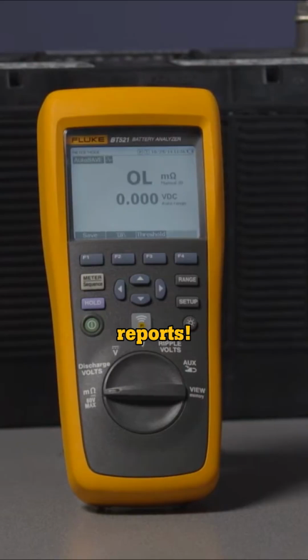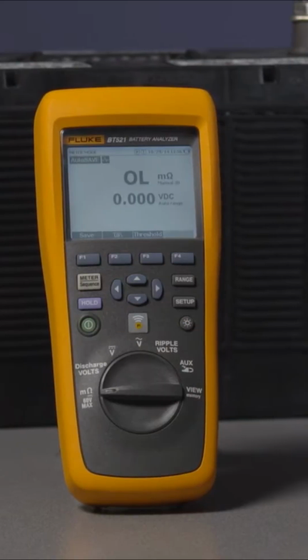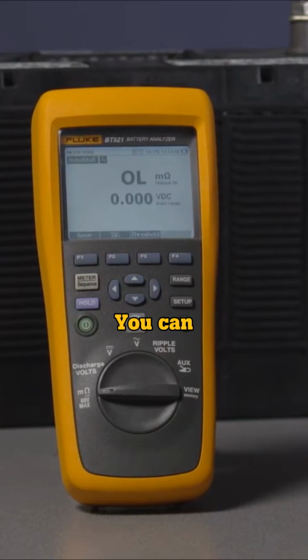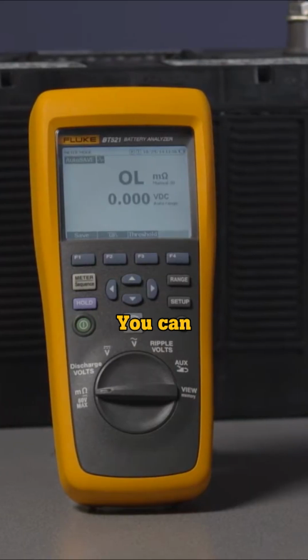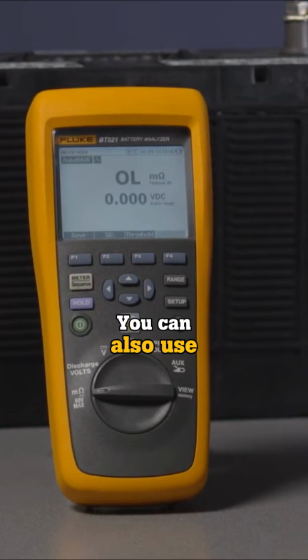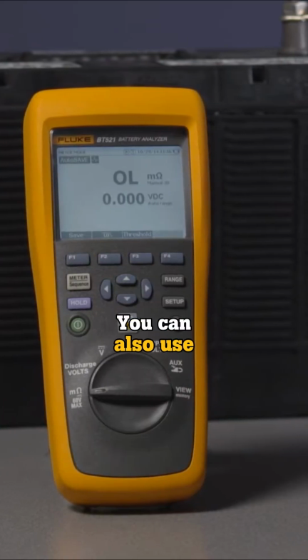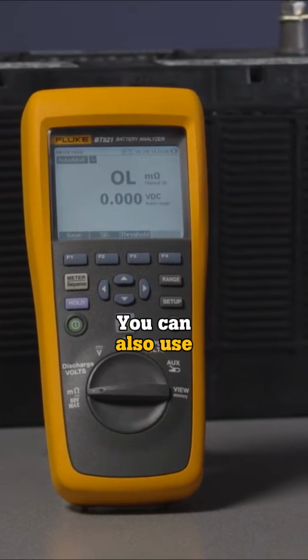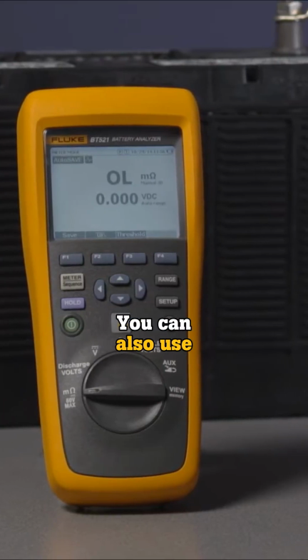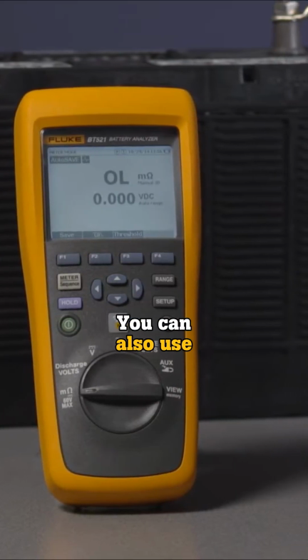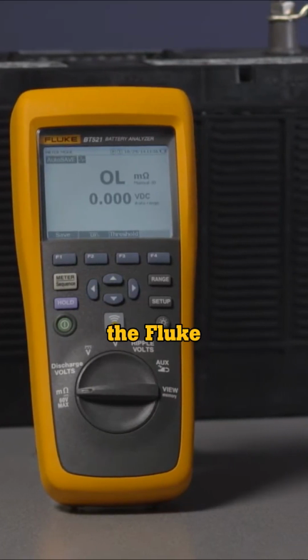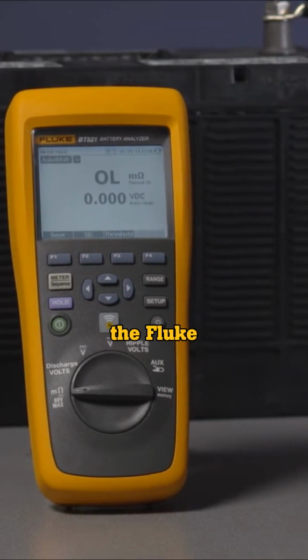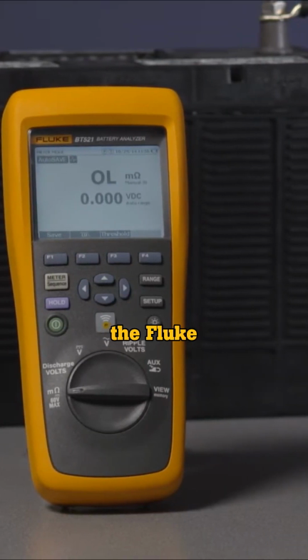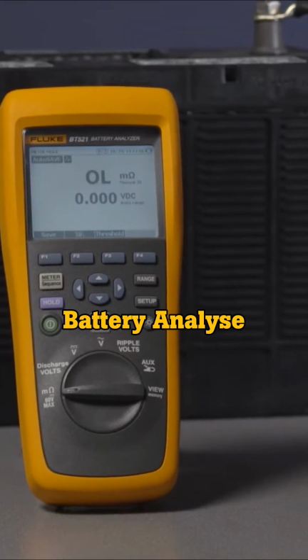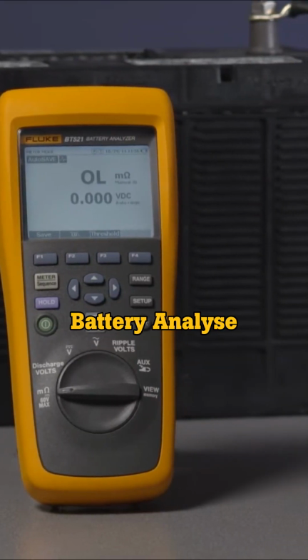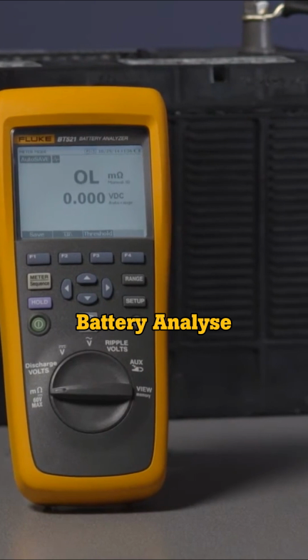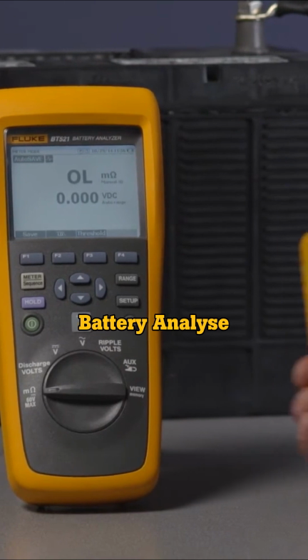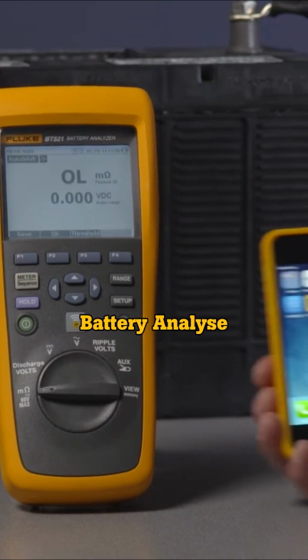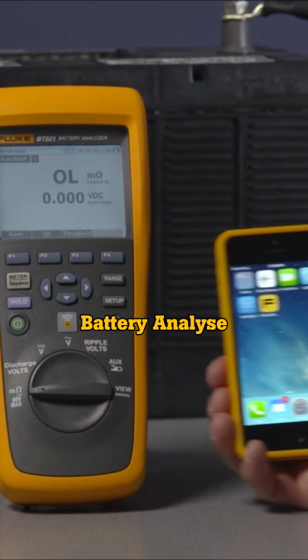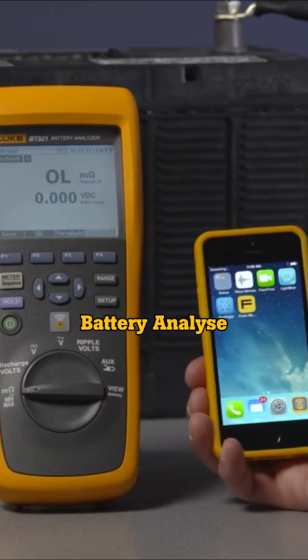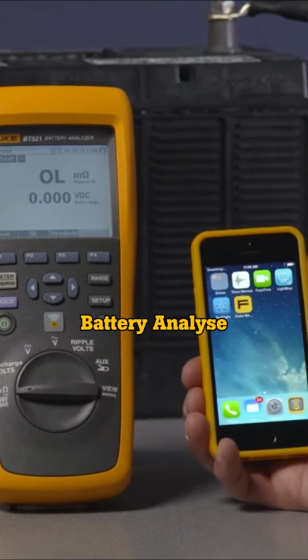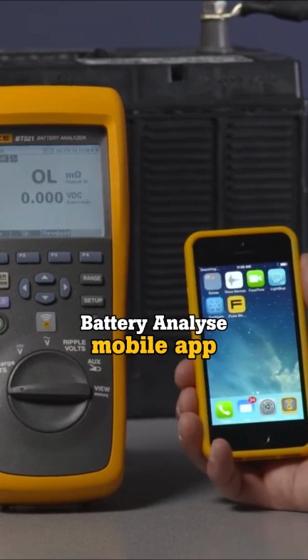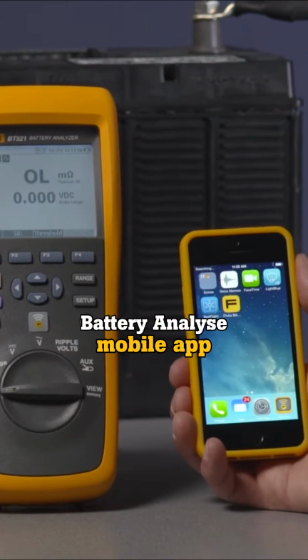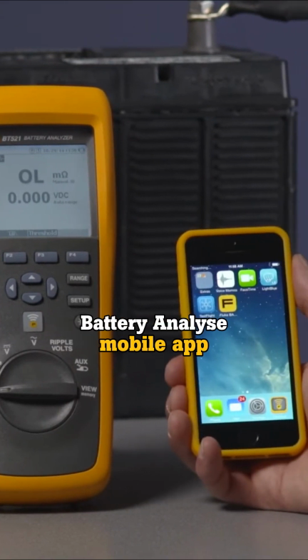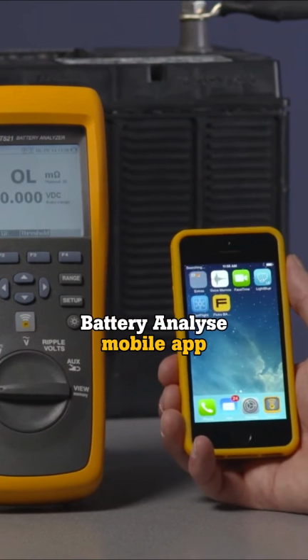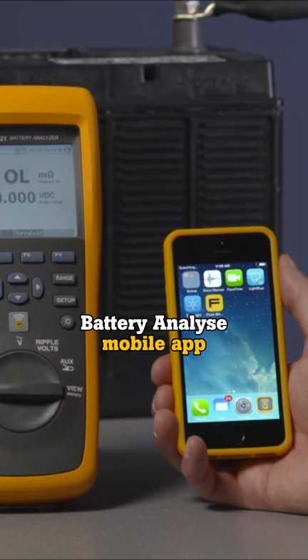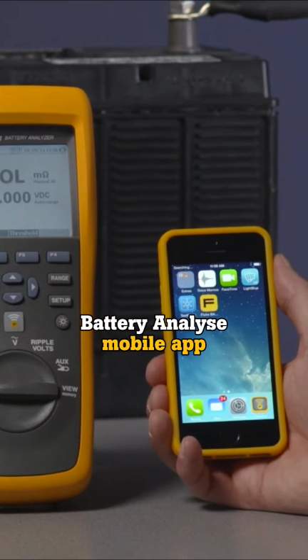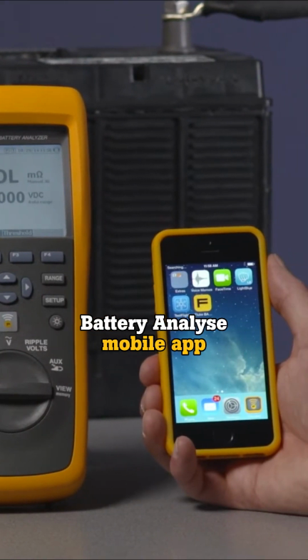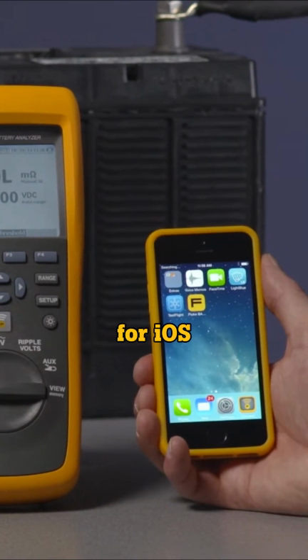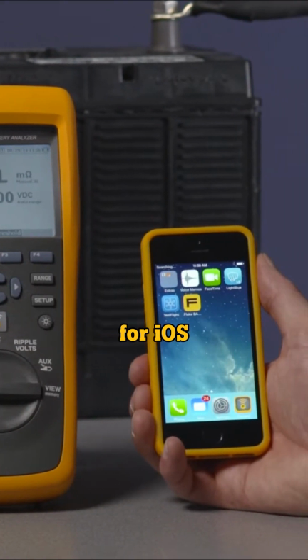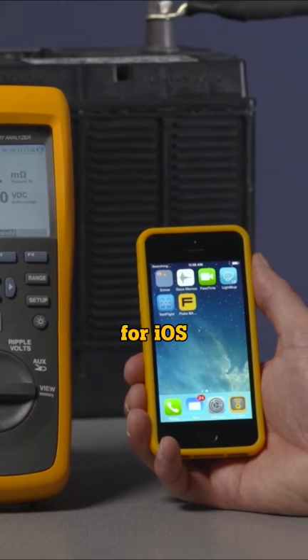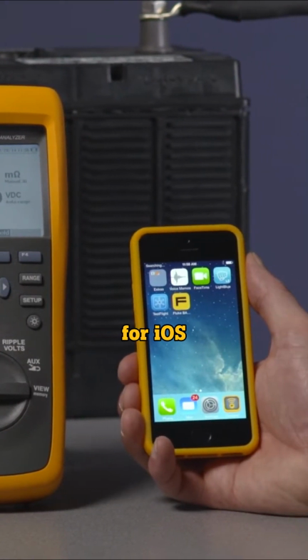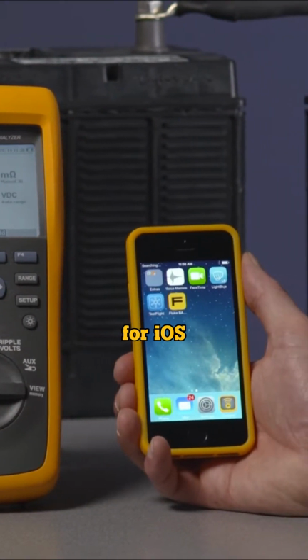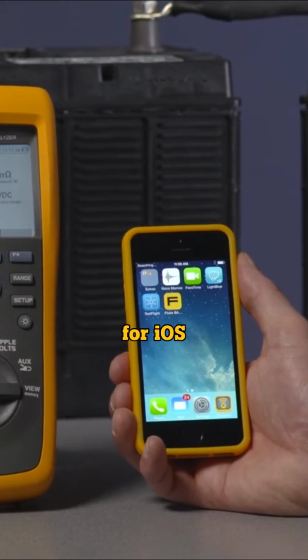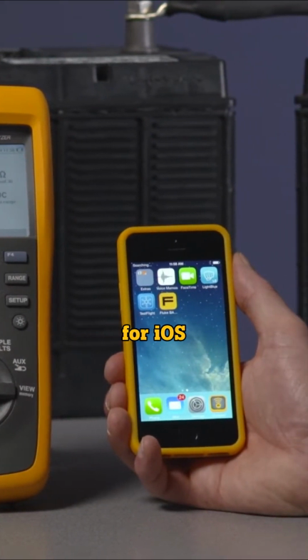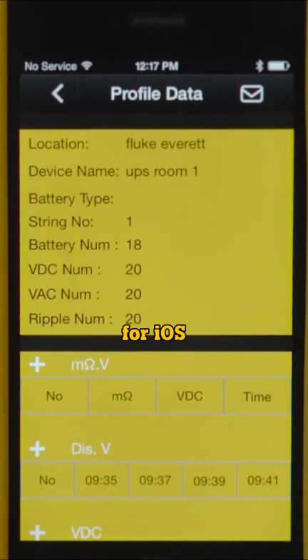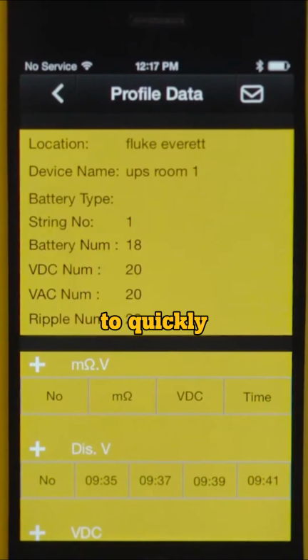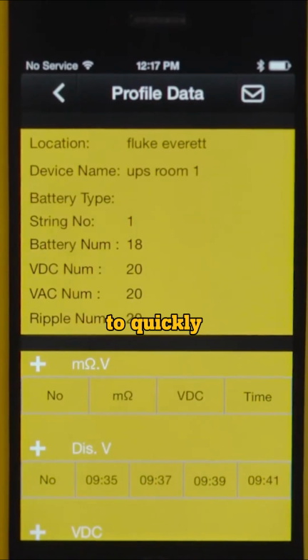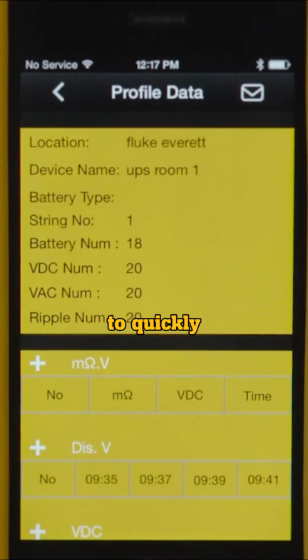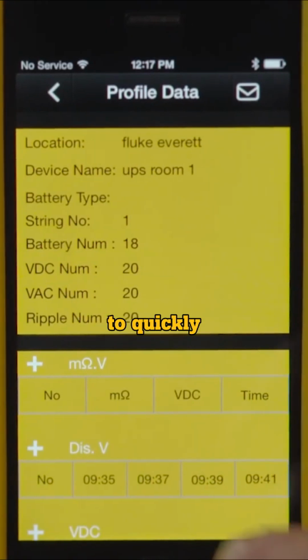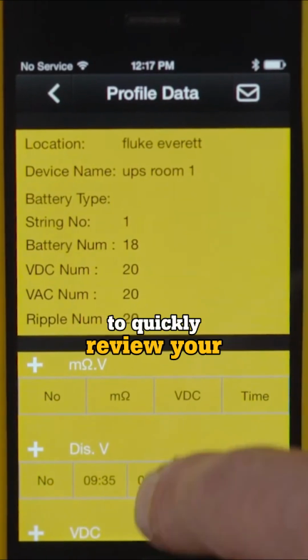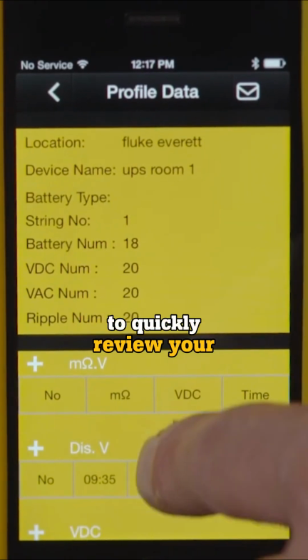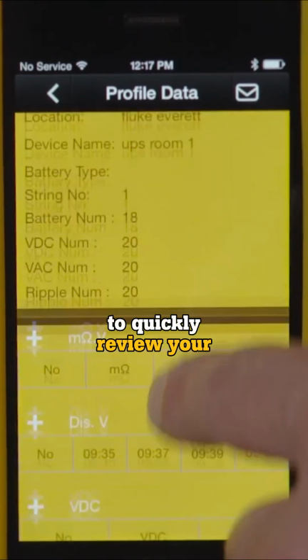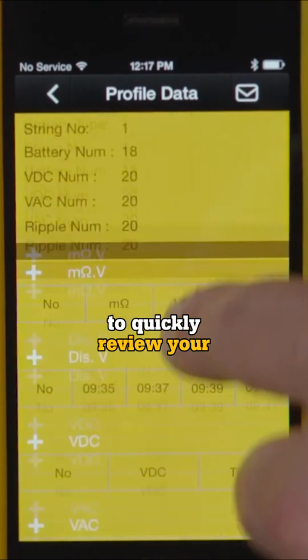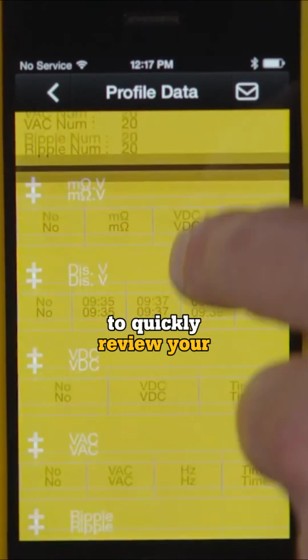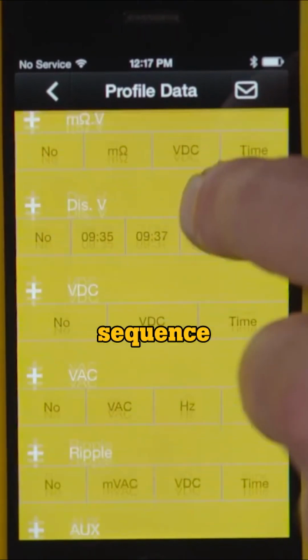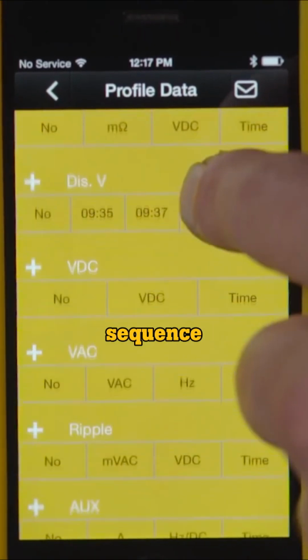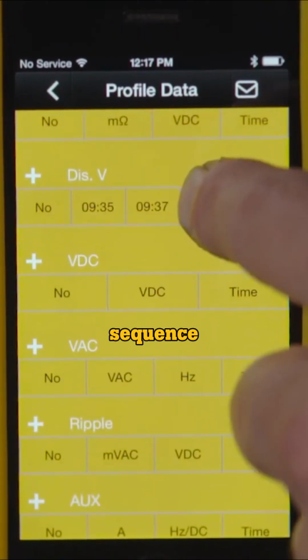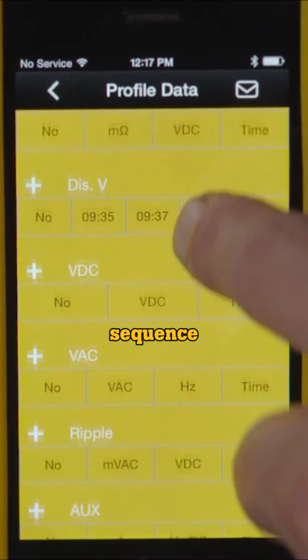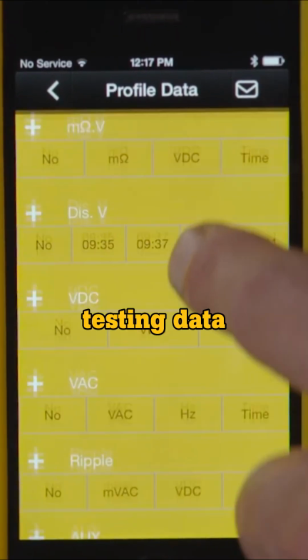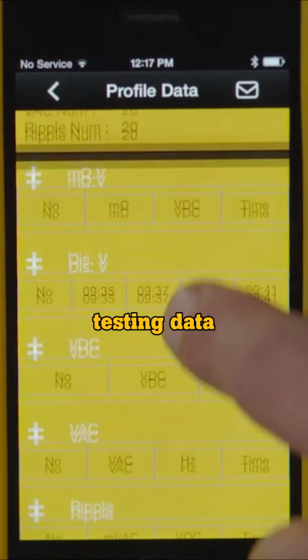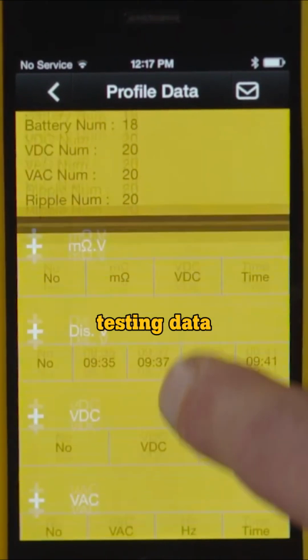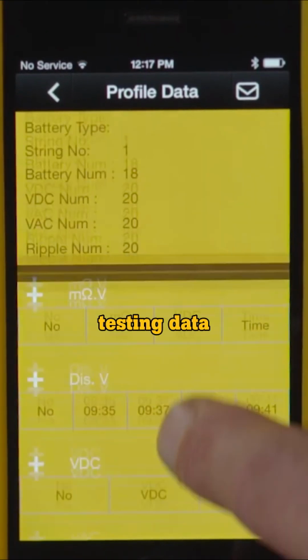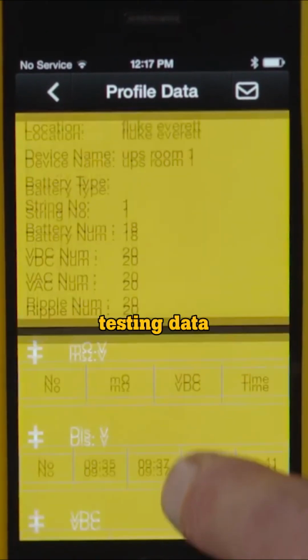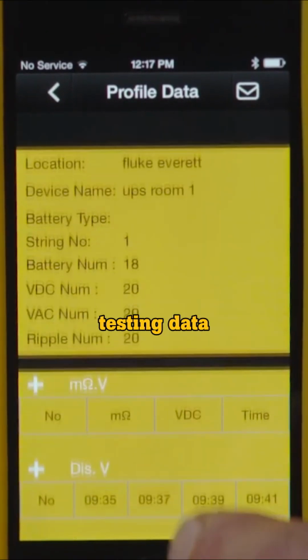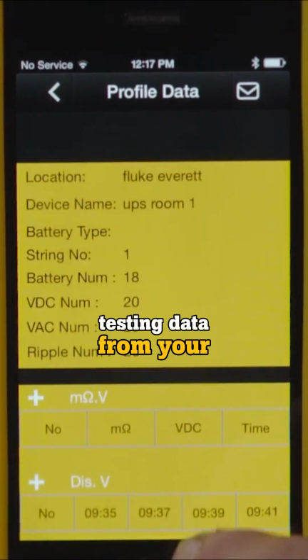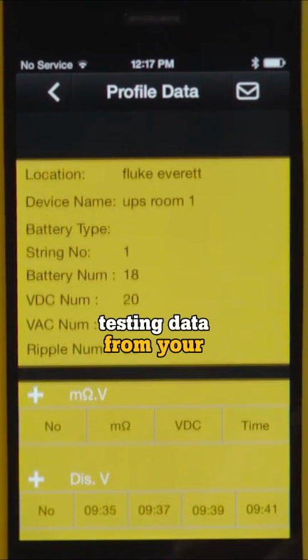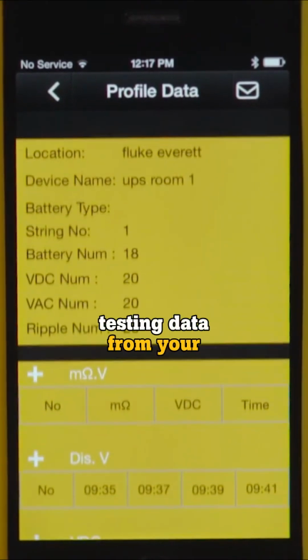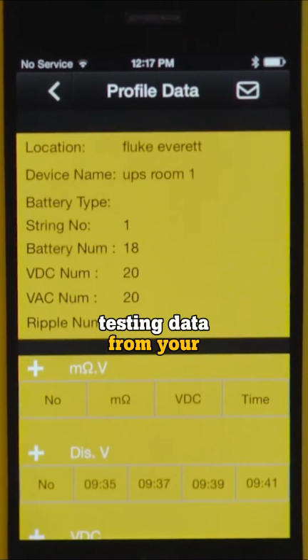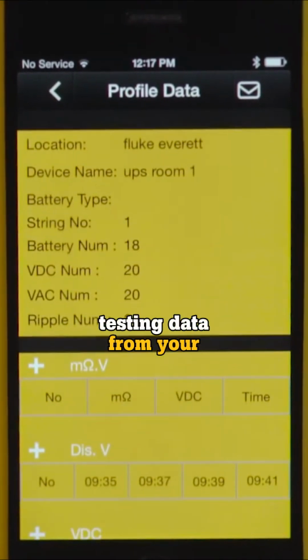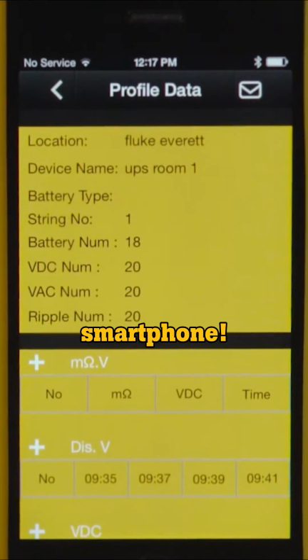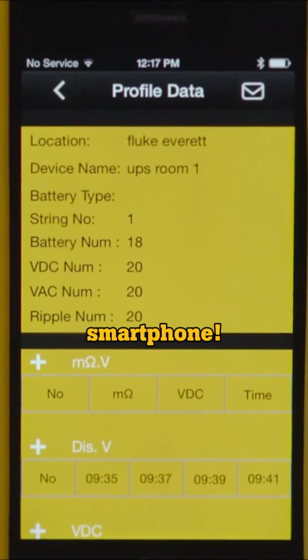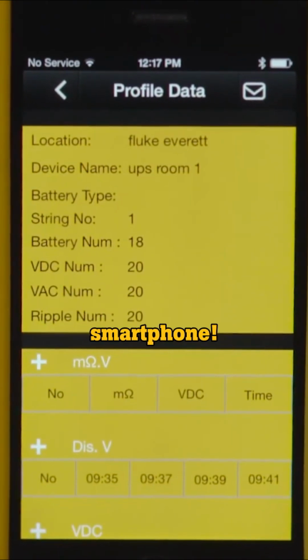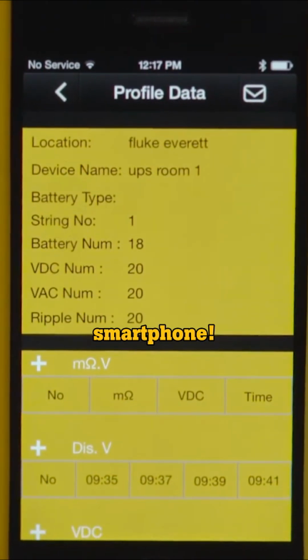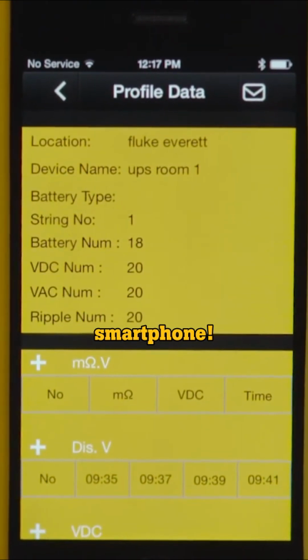You can also use the Fluke Battery Analyzer mobile app for iOS to quickly review your sequence testing data from your smartphone.